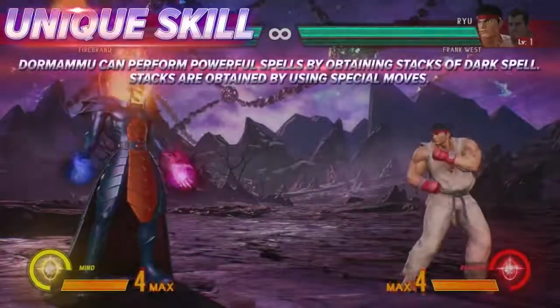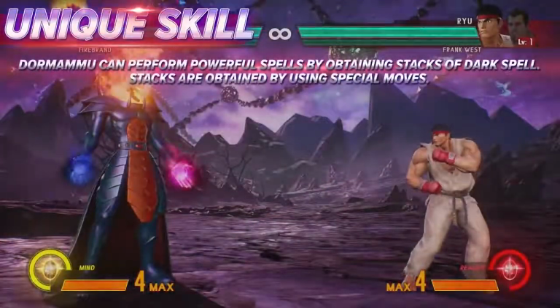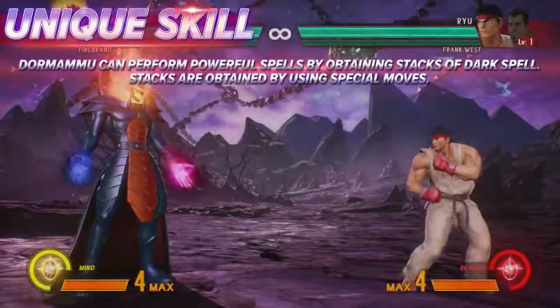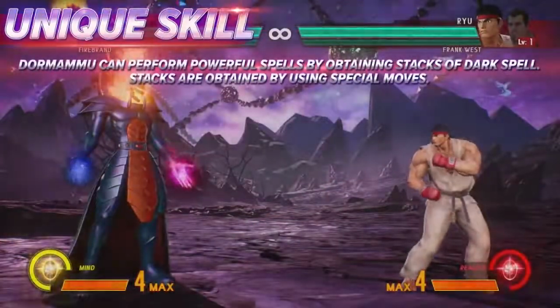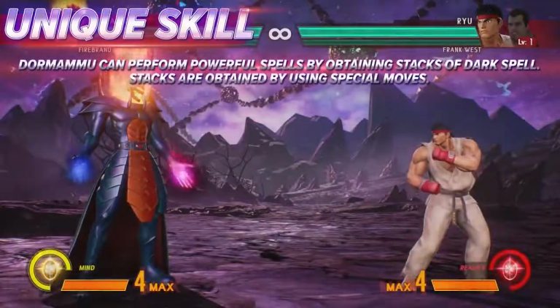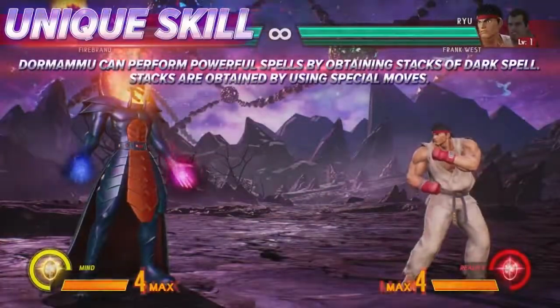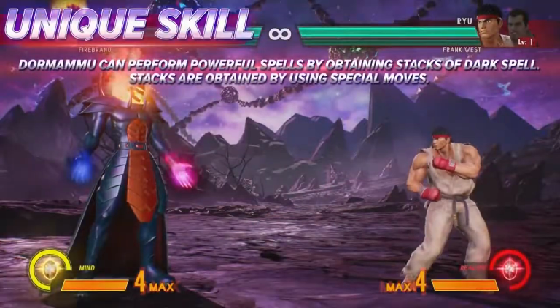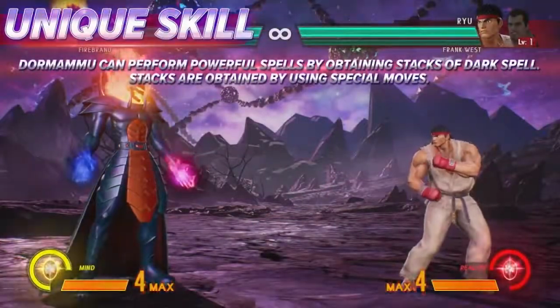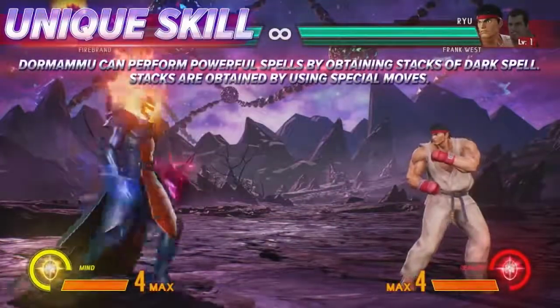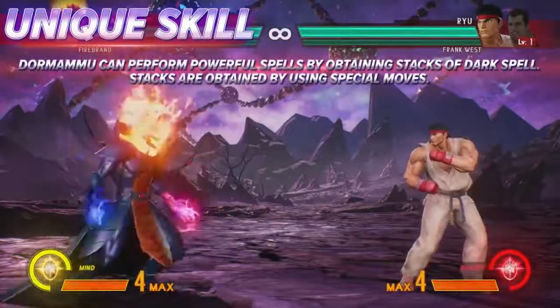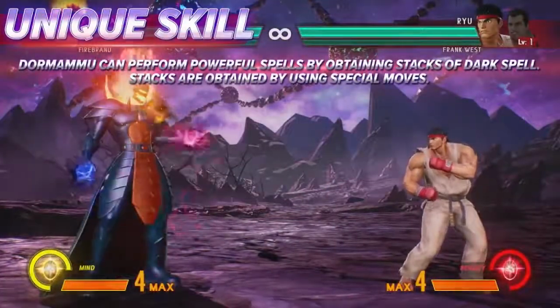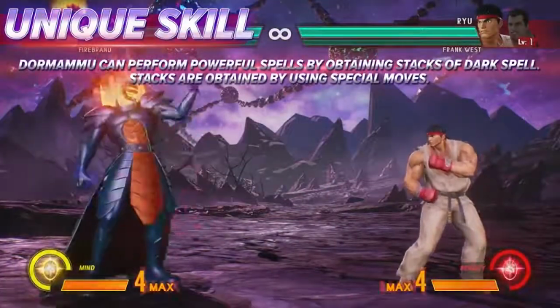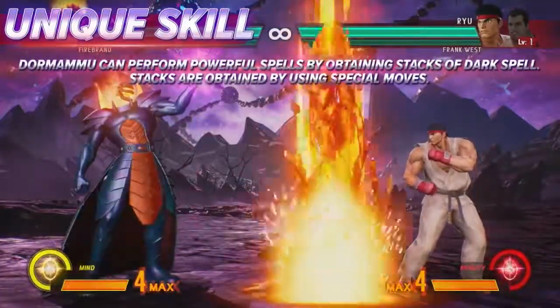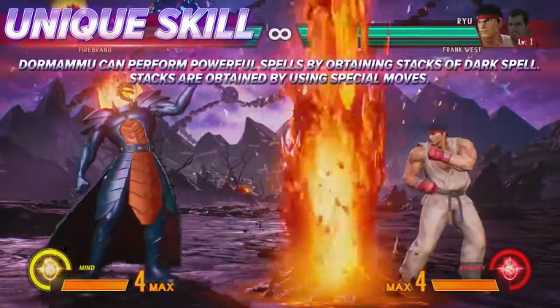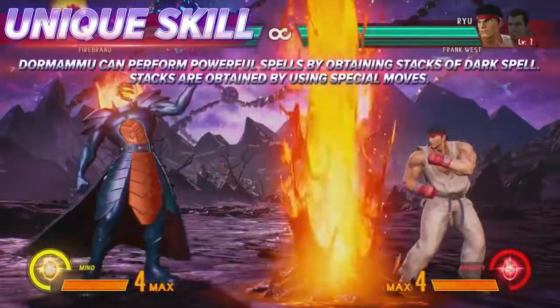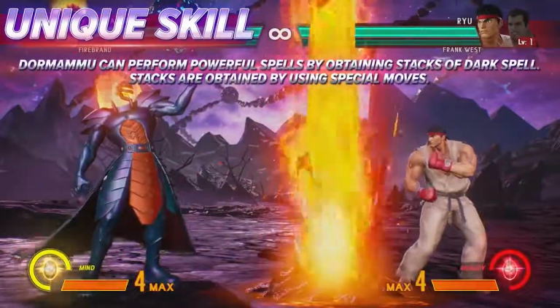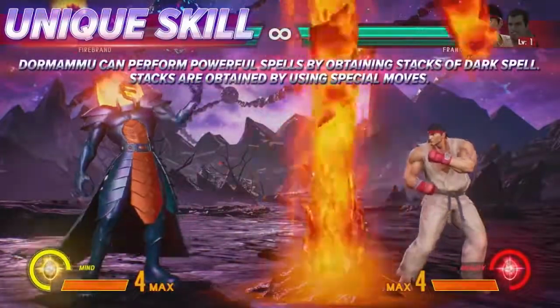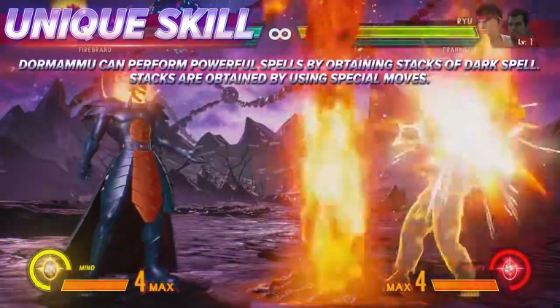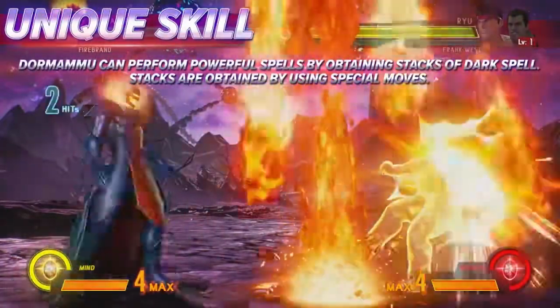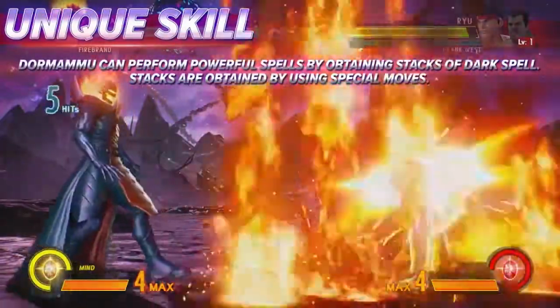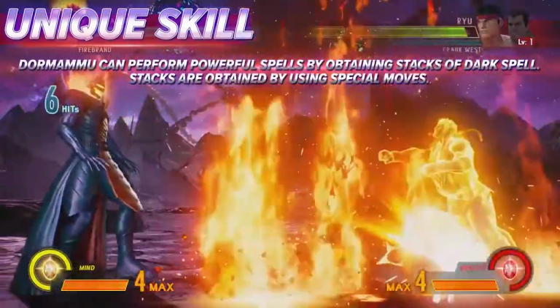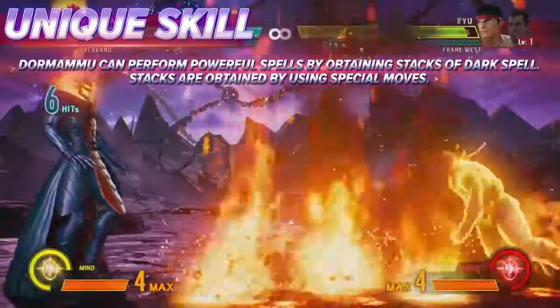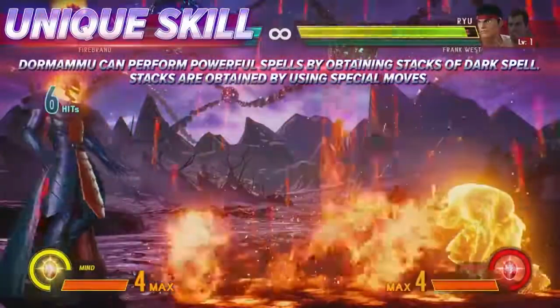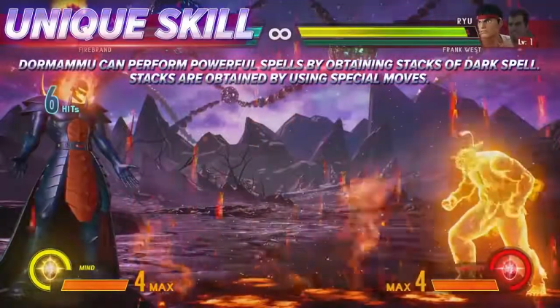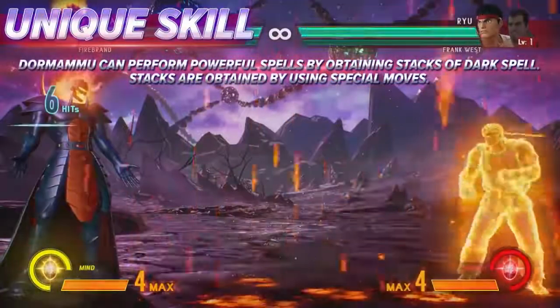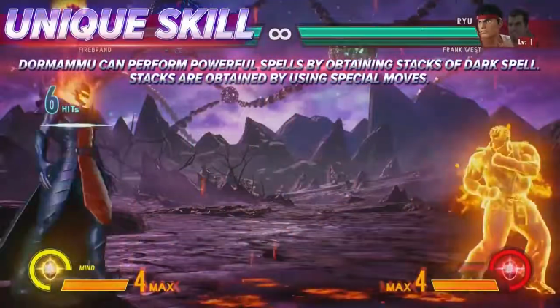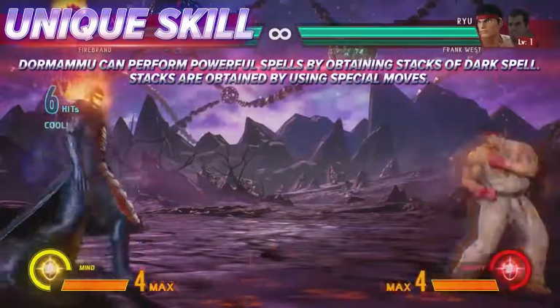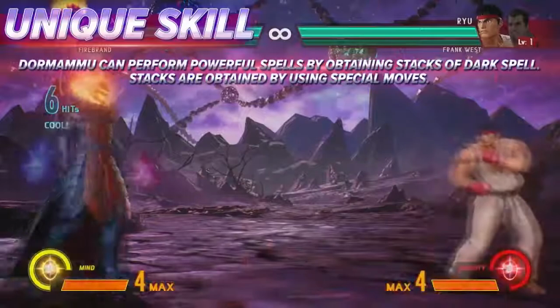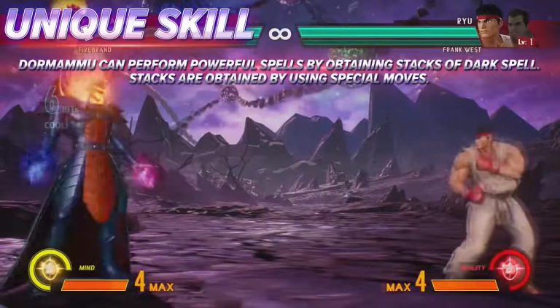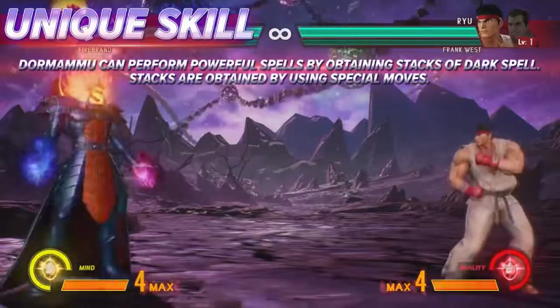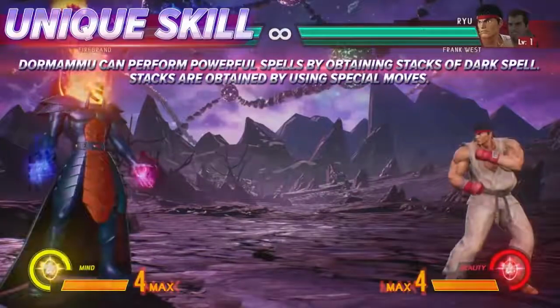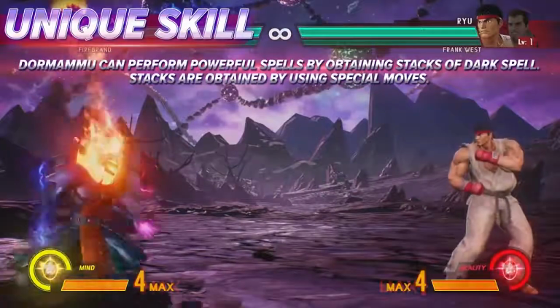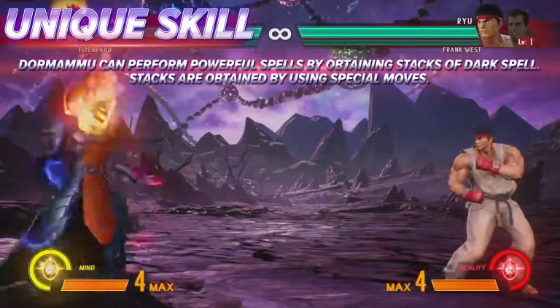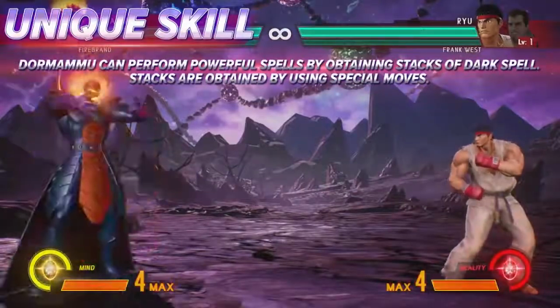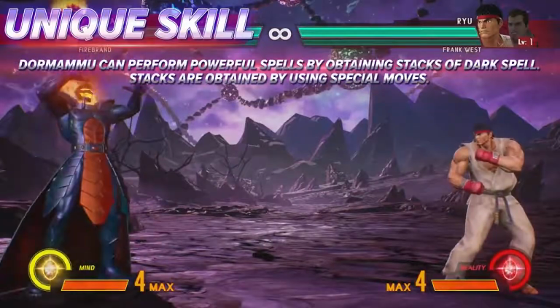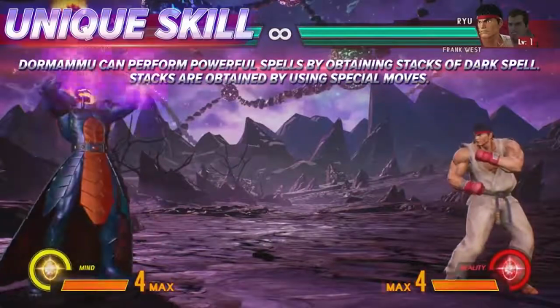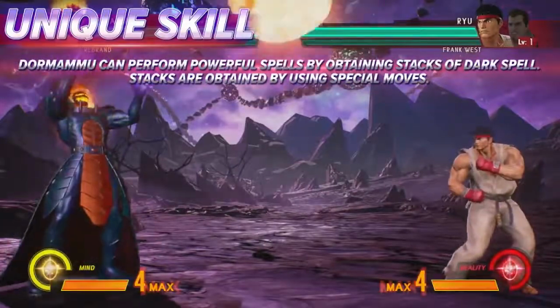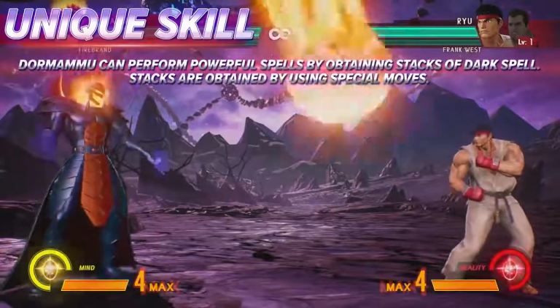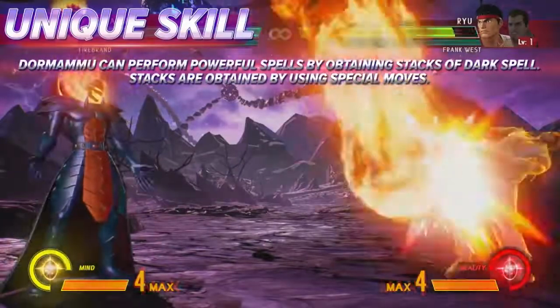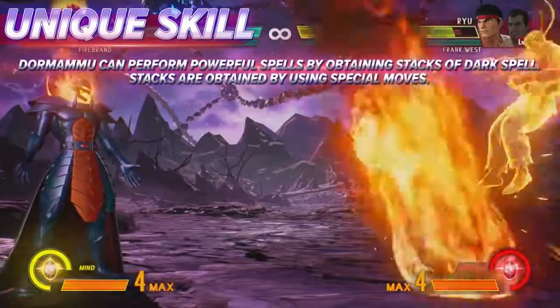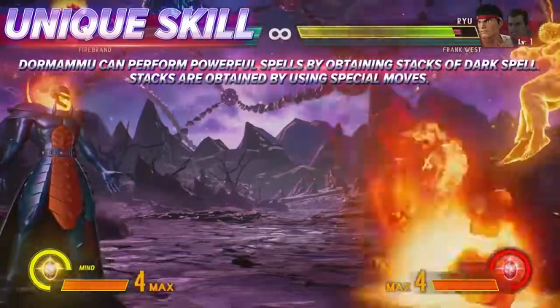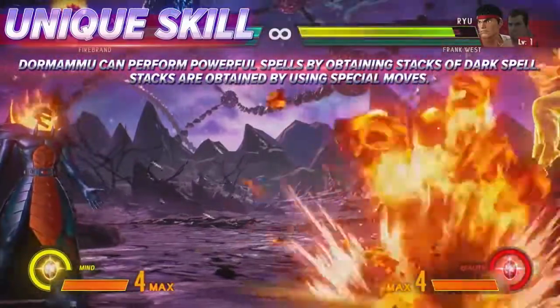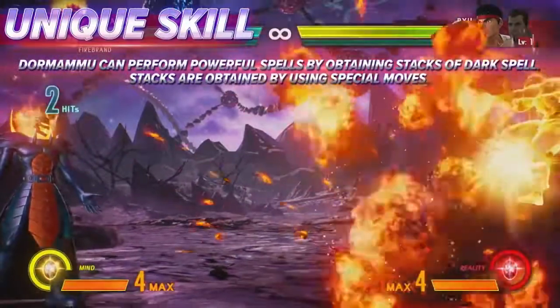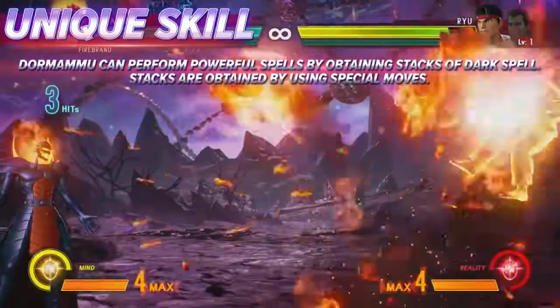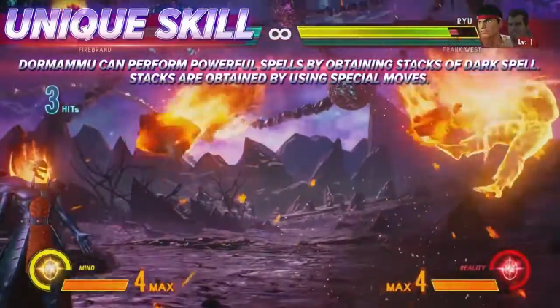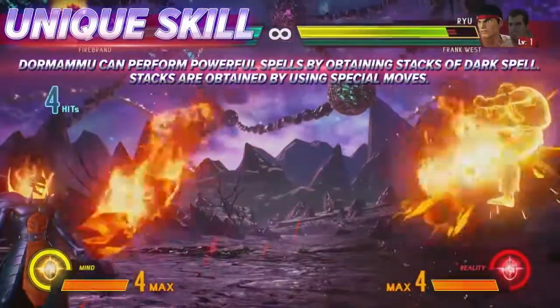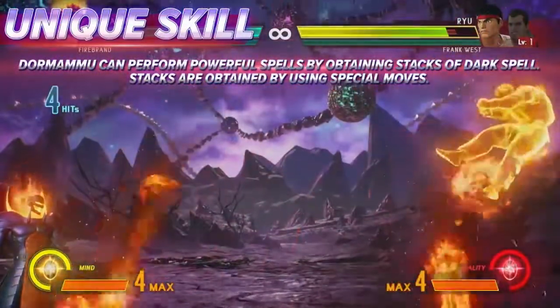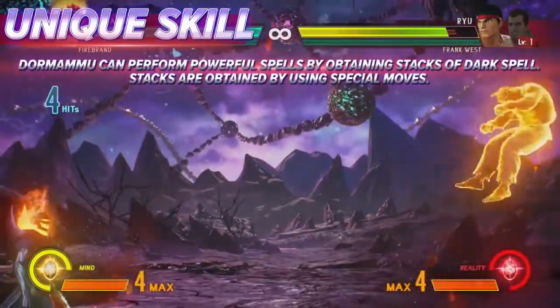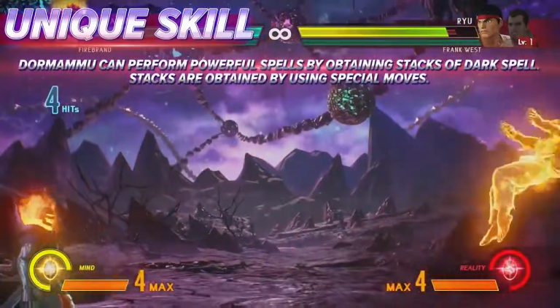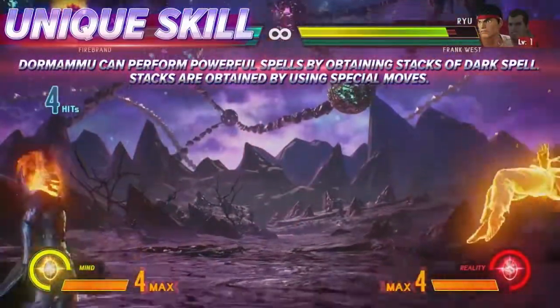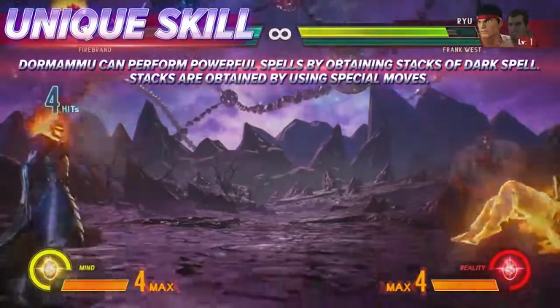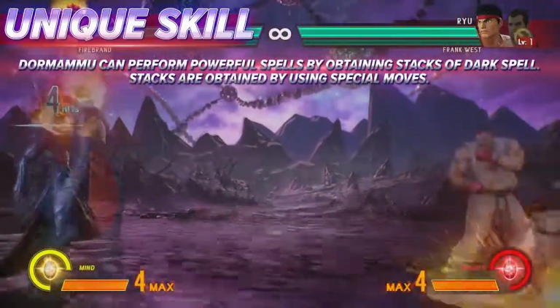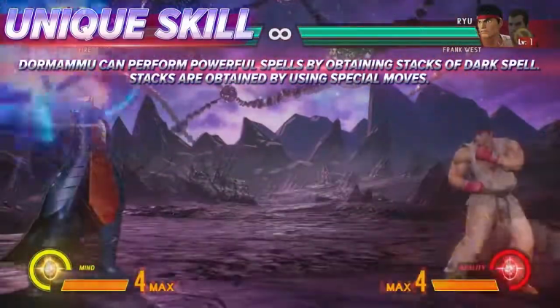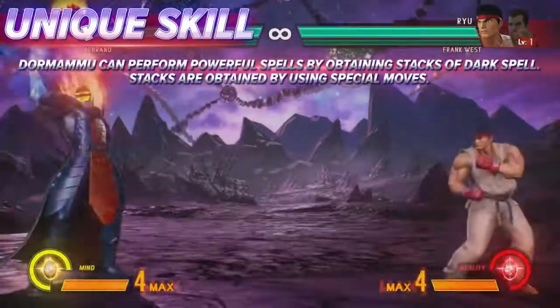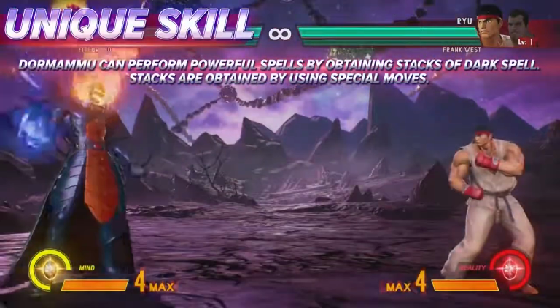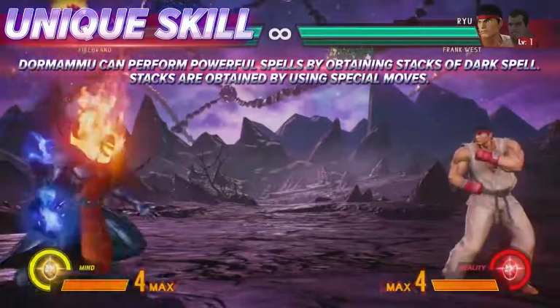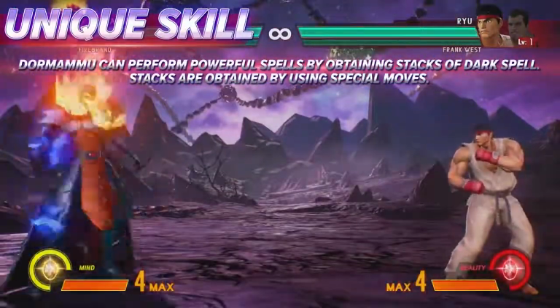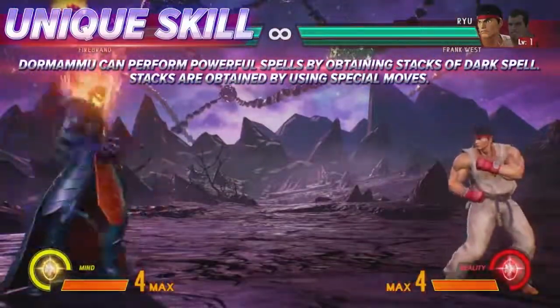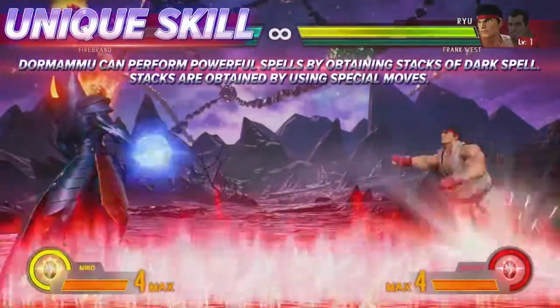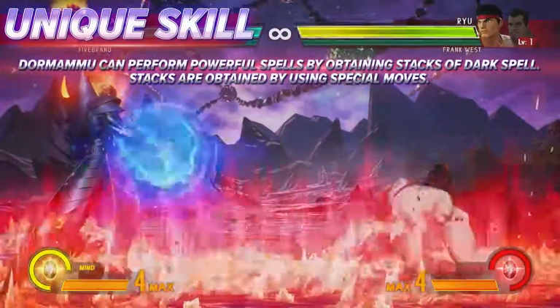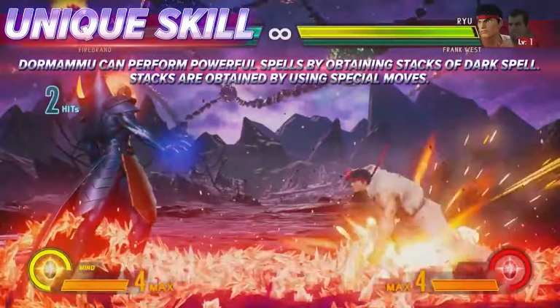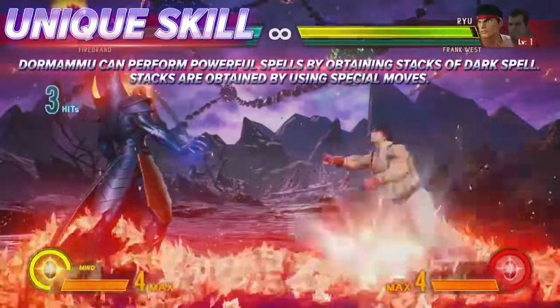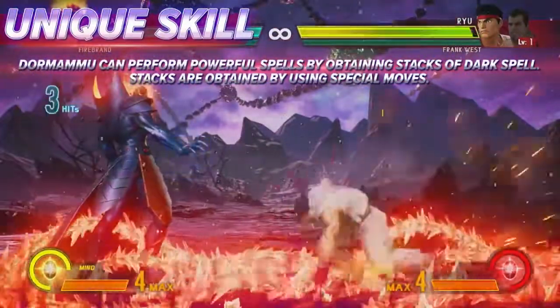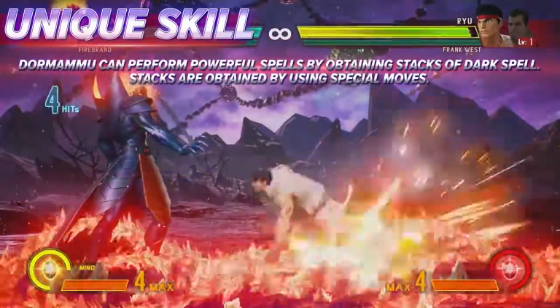Dormammu can stack his destruction and creation dark spells in stacks of three. Different combinations have different effects.